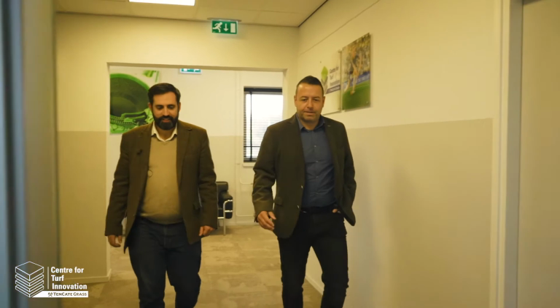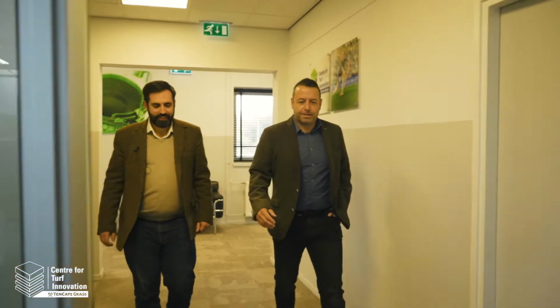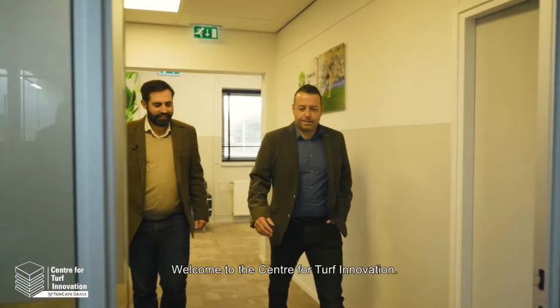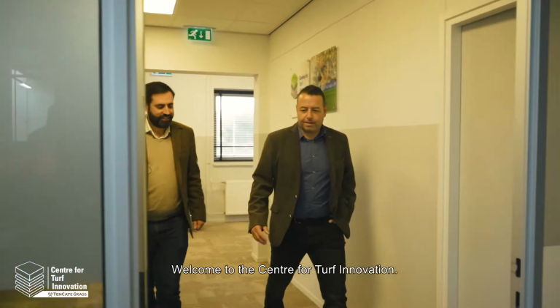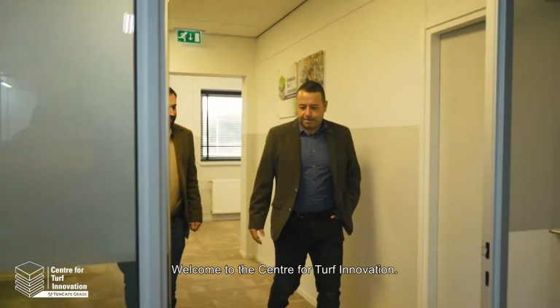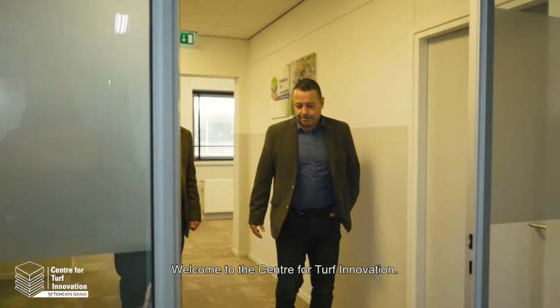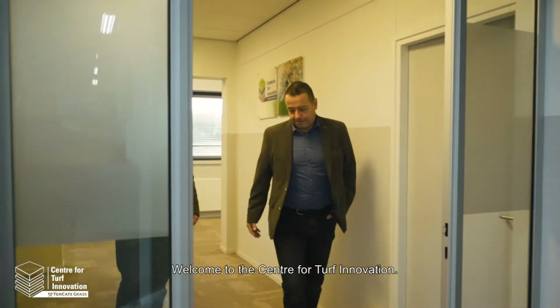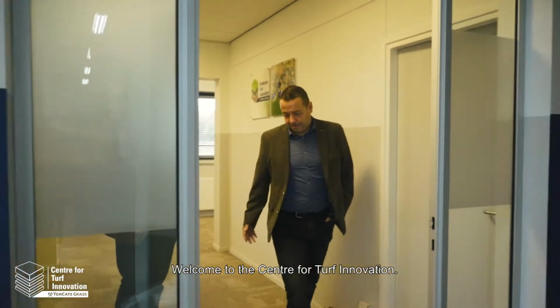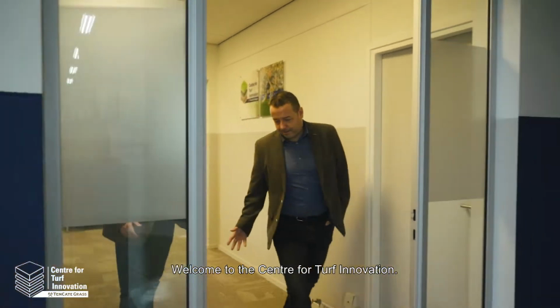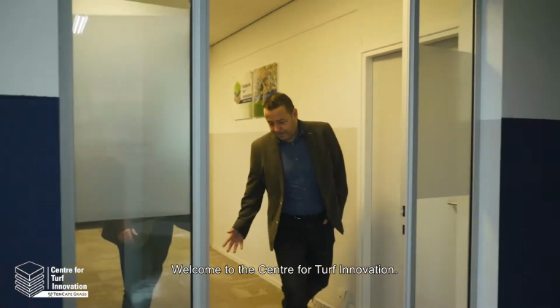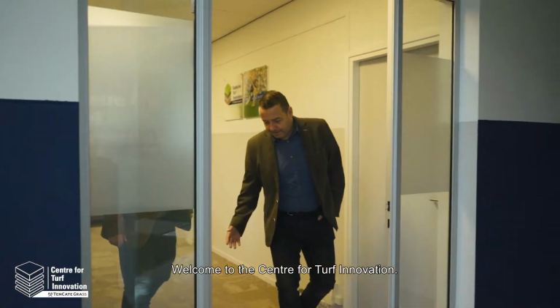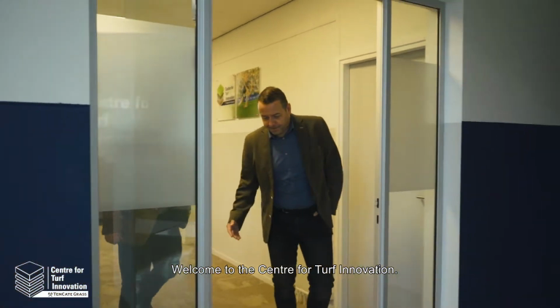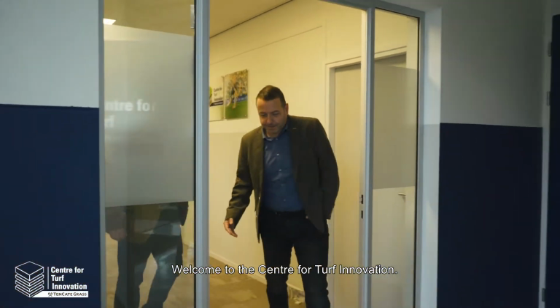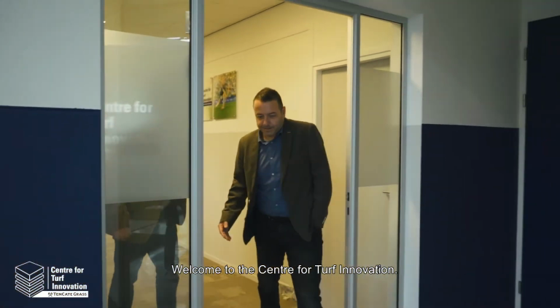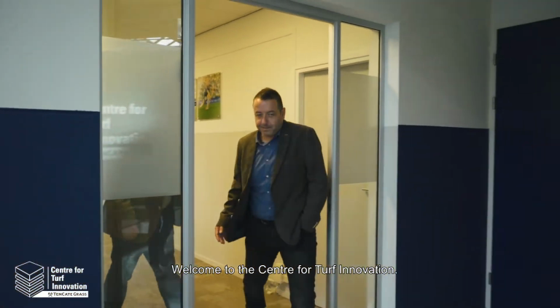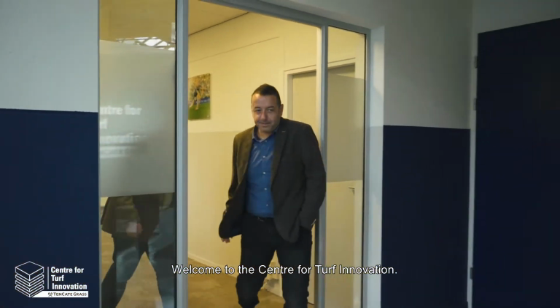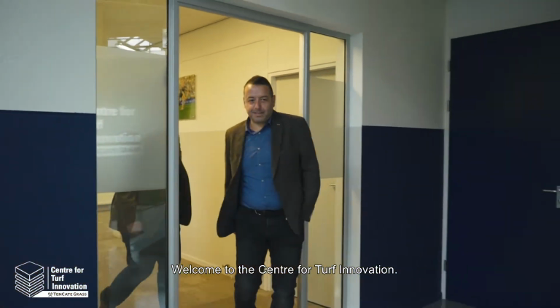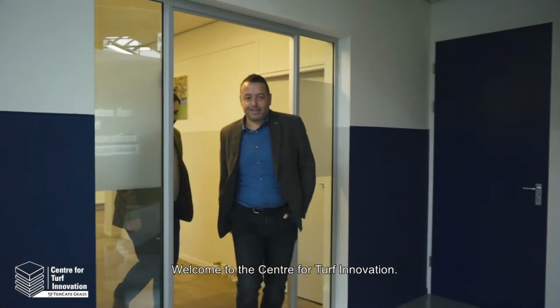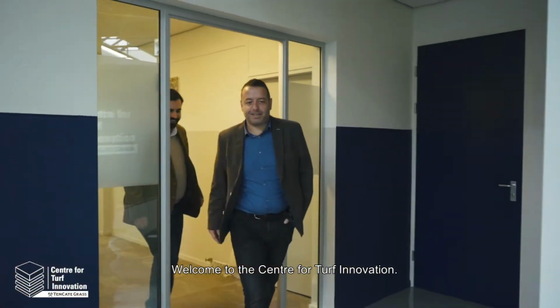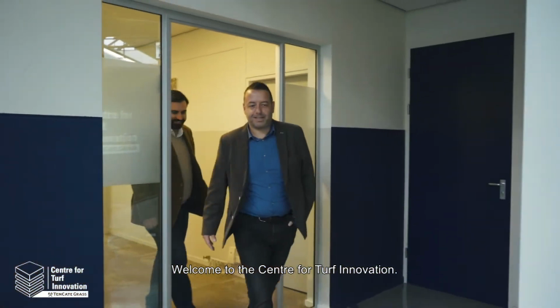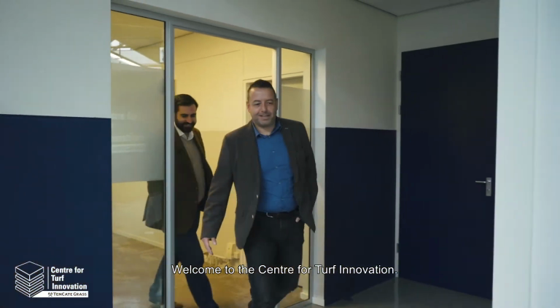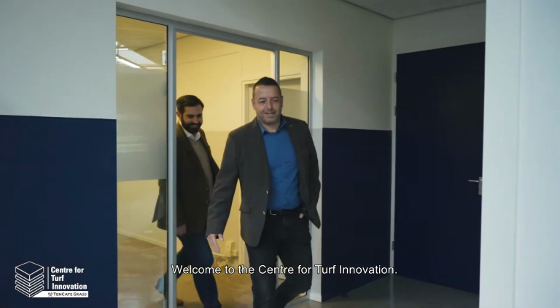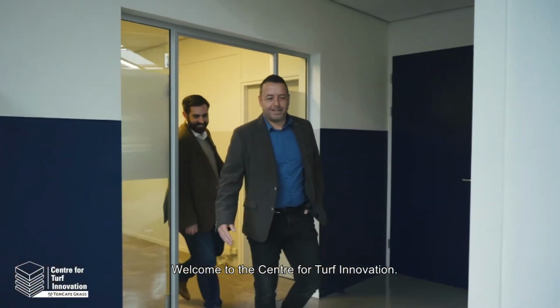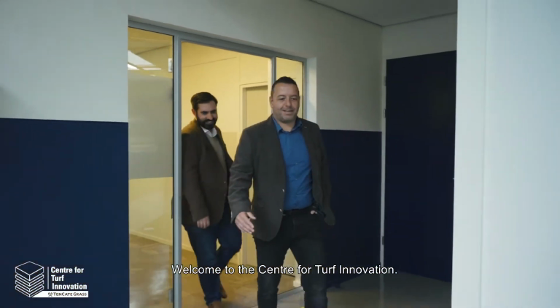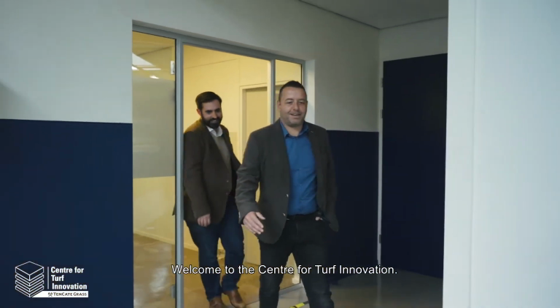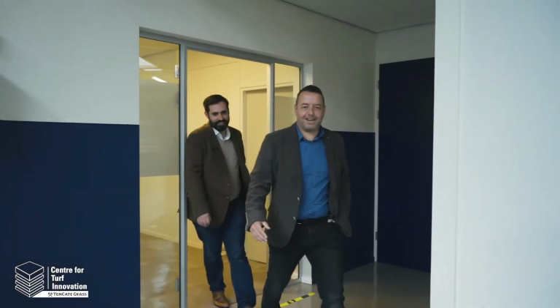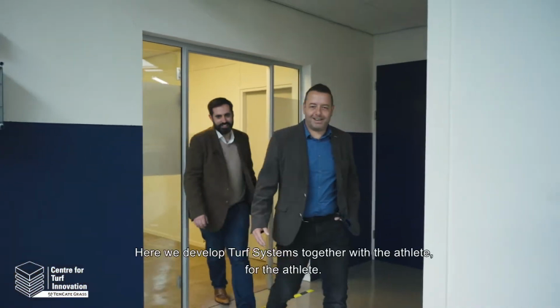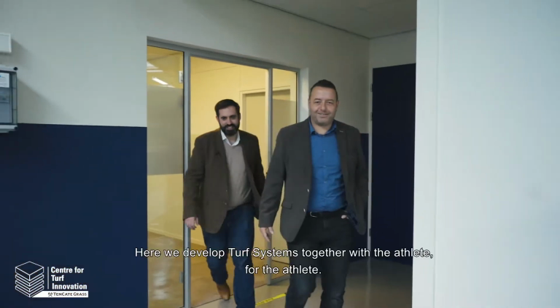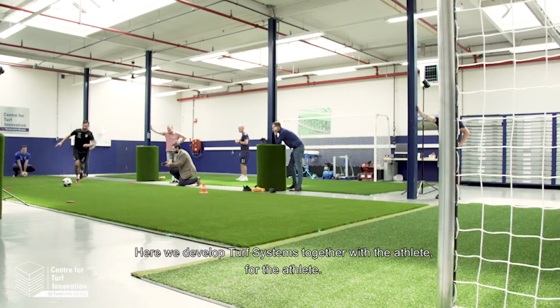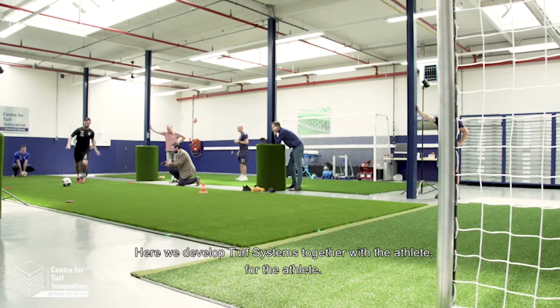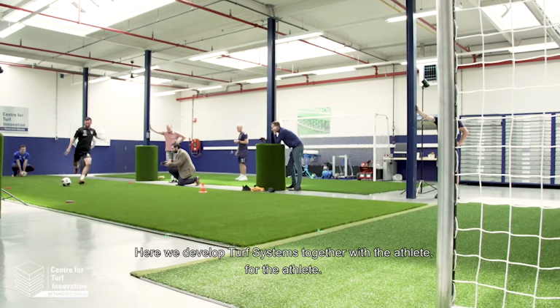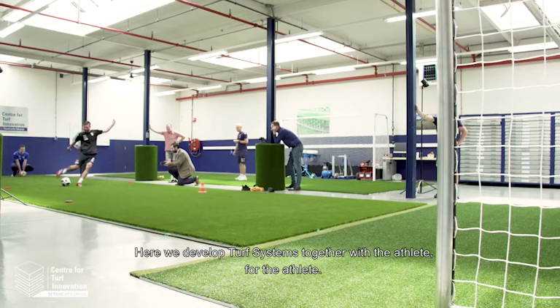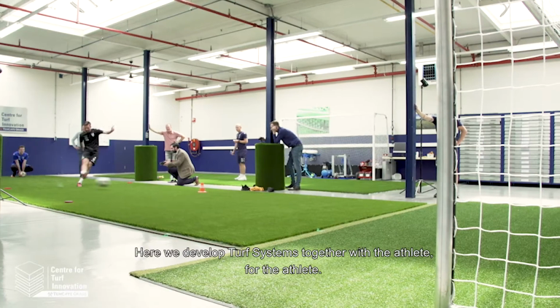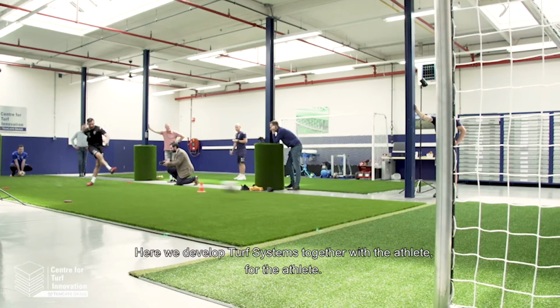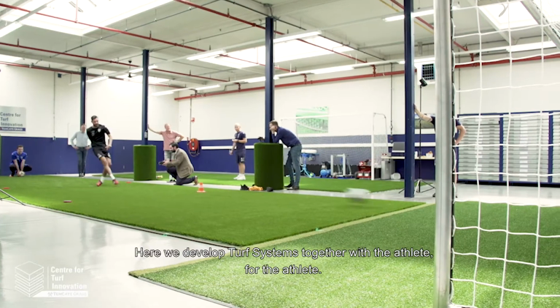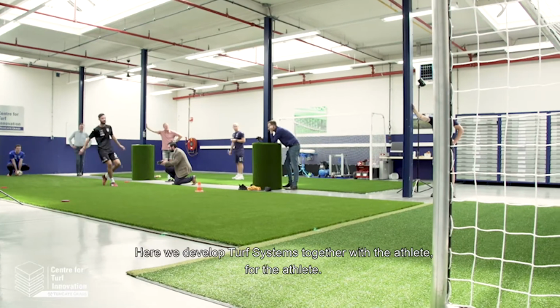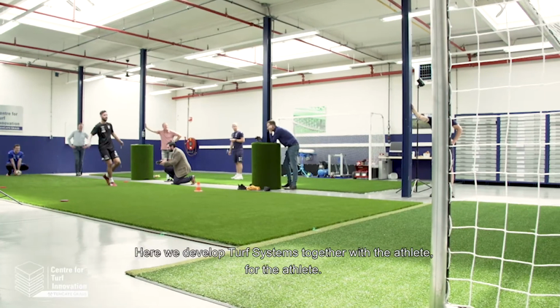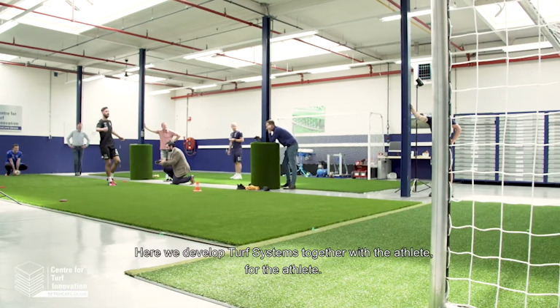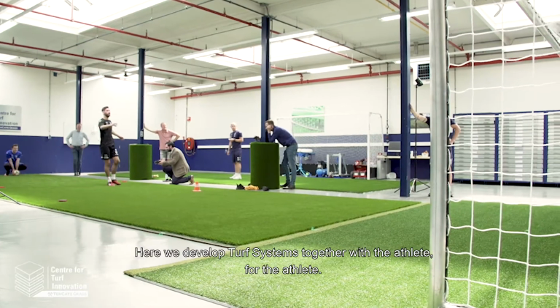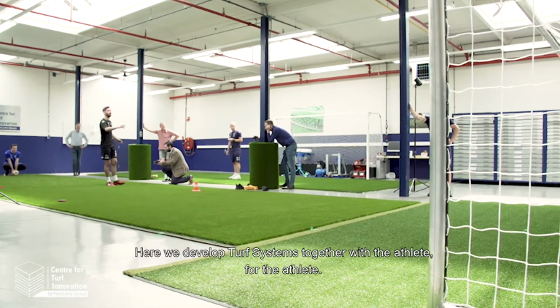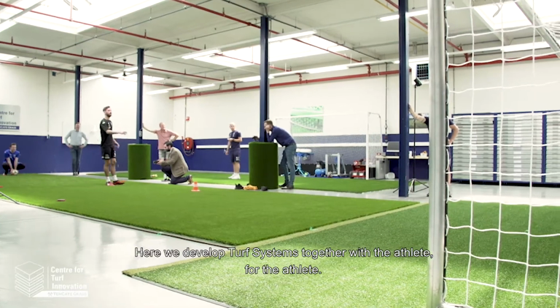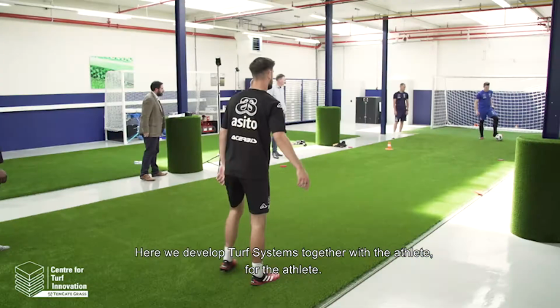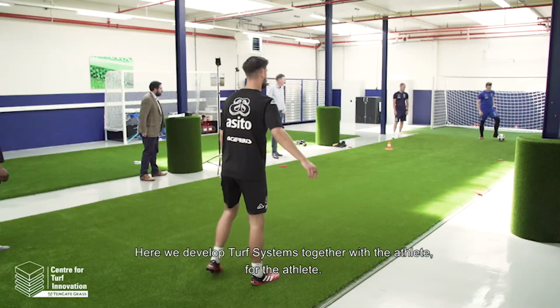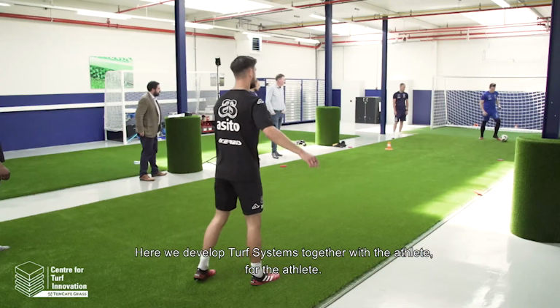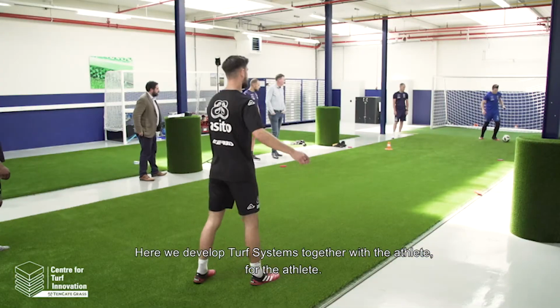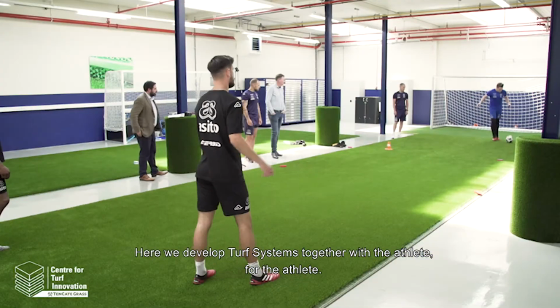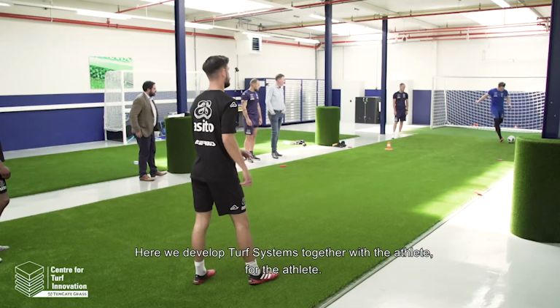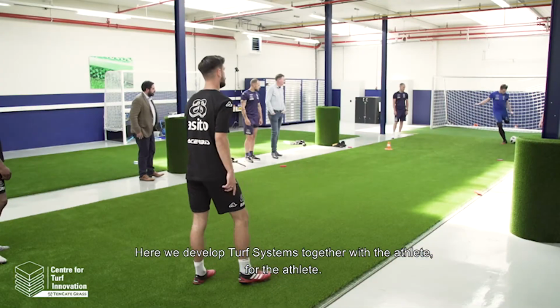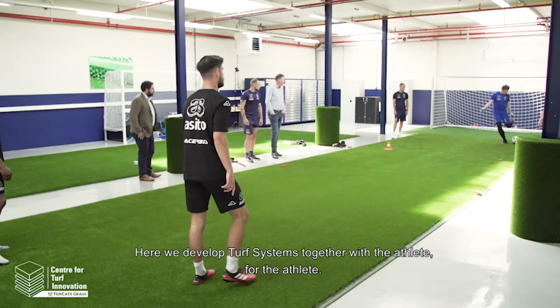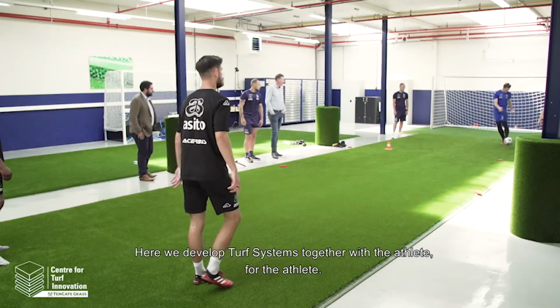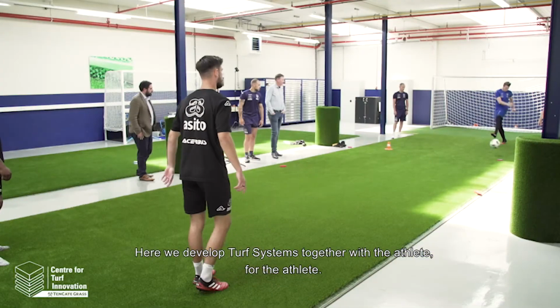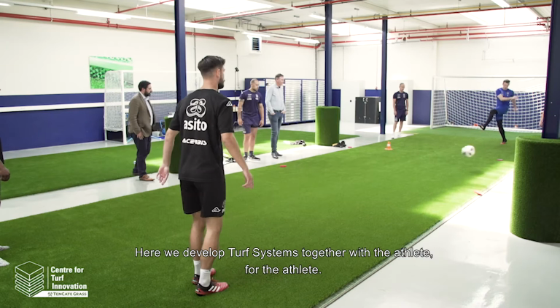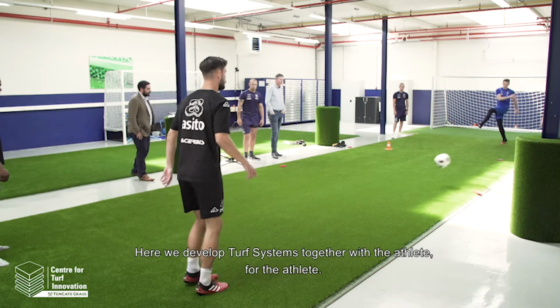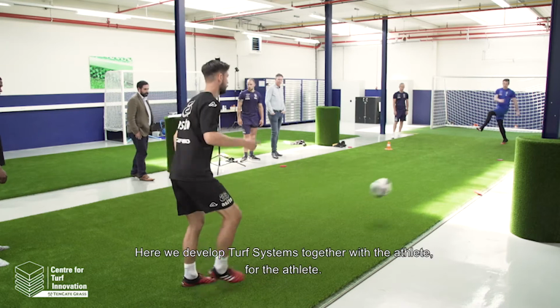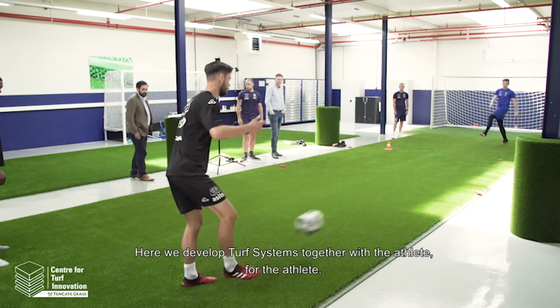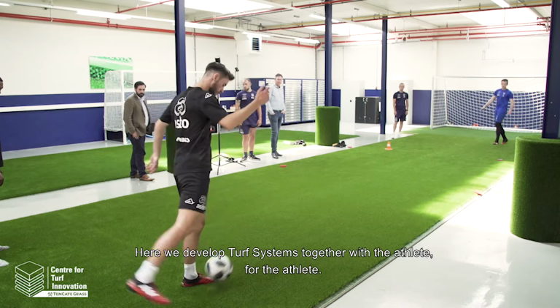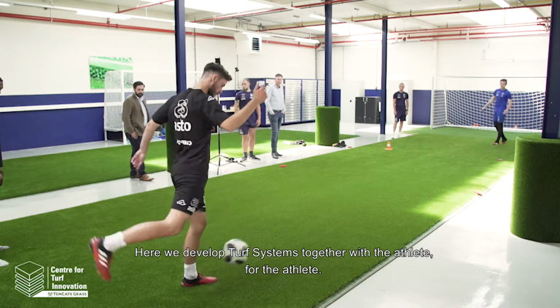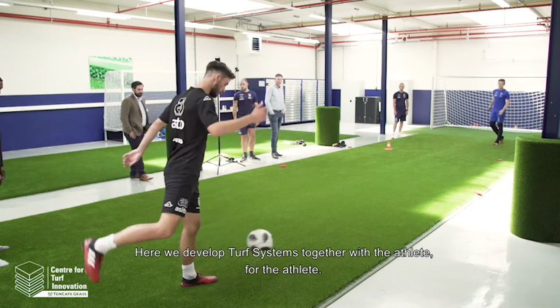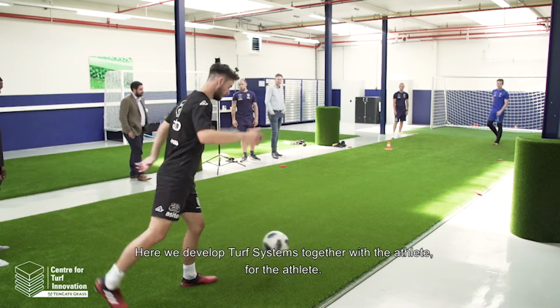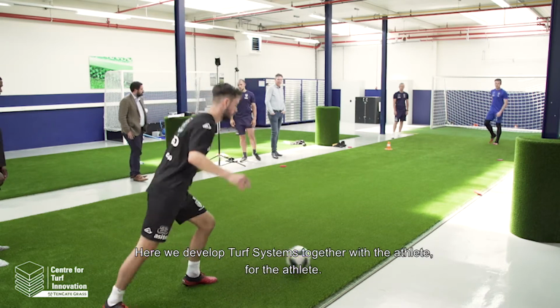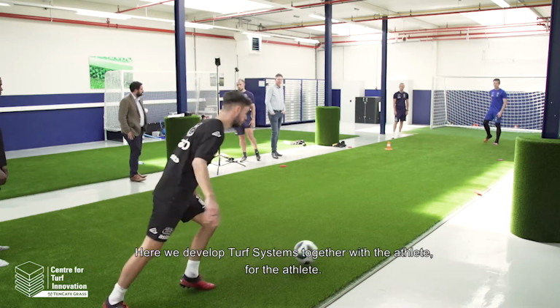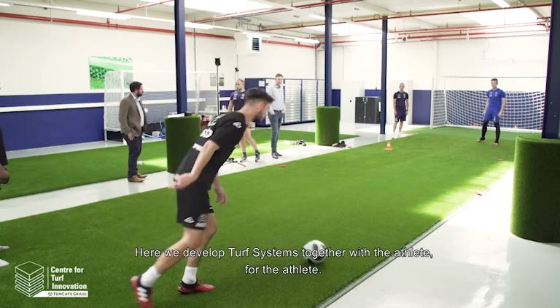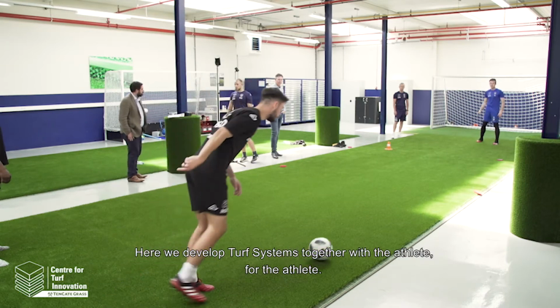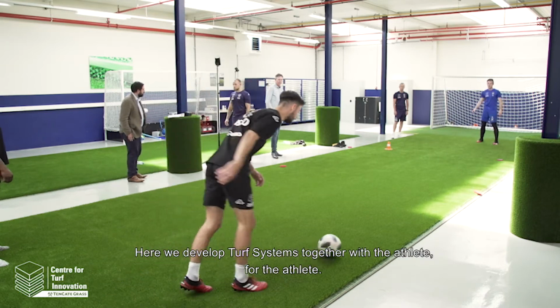Welcome to the Center for Turf Innovation. Here we develop turf systems together with the athlete, for the athlete.